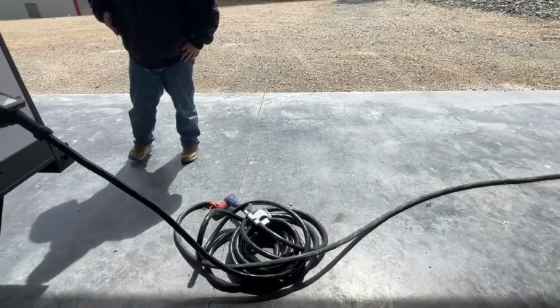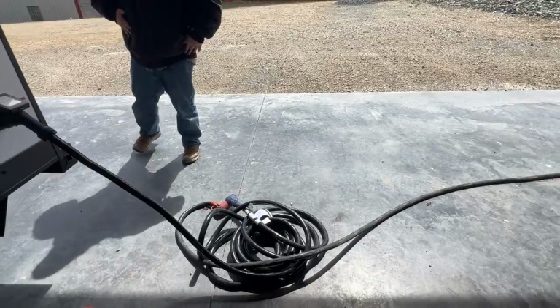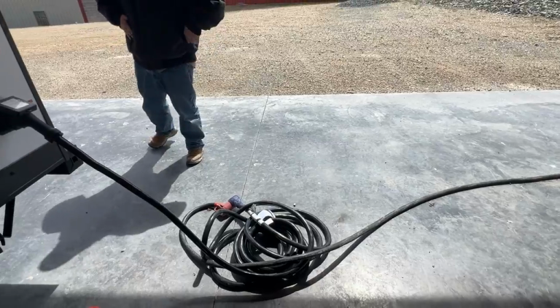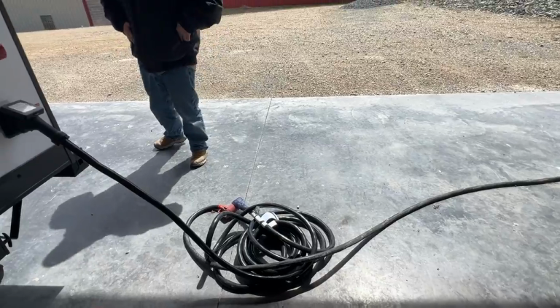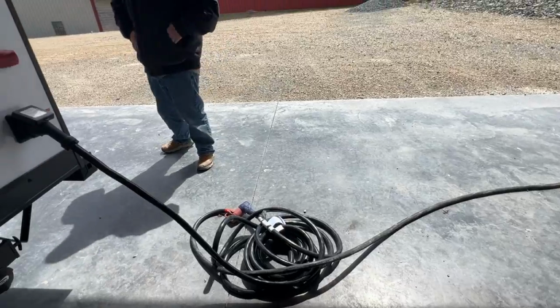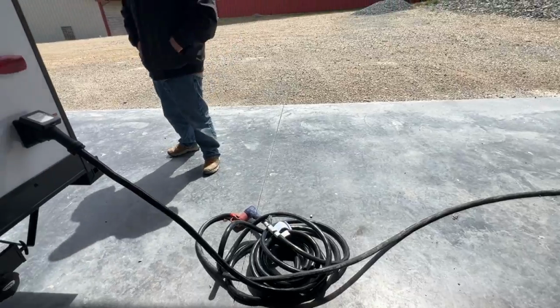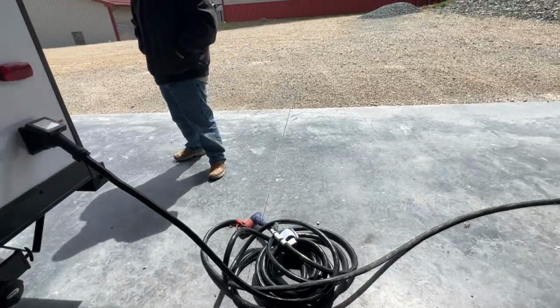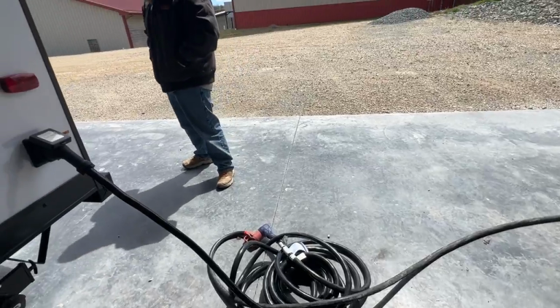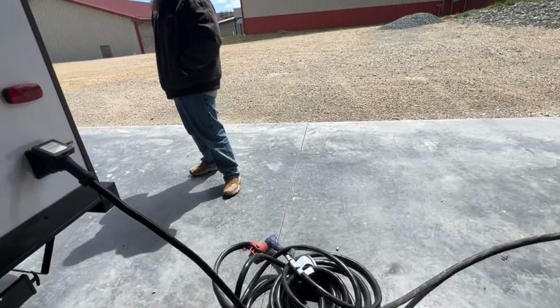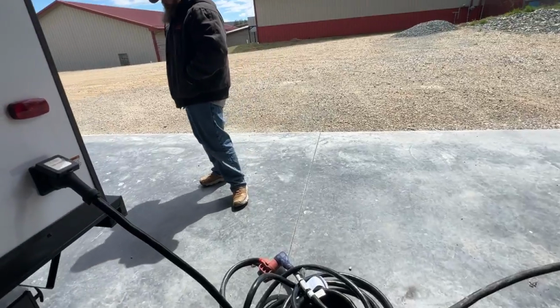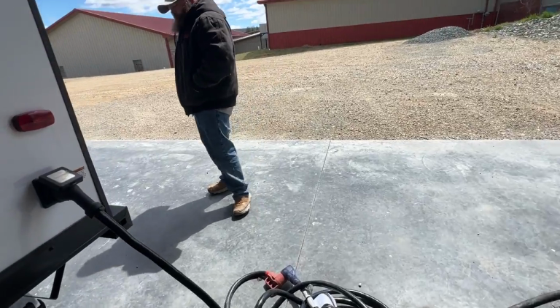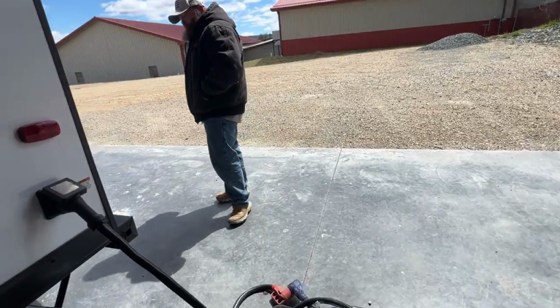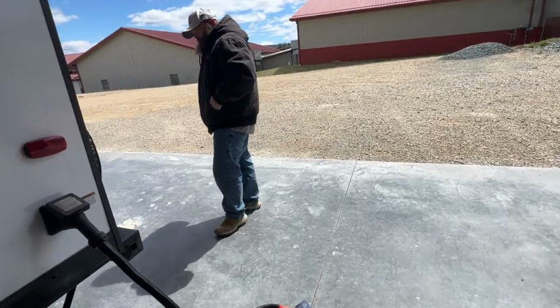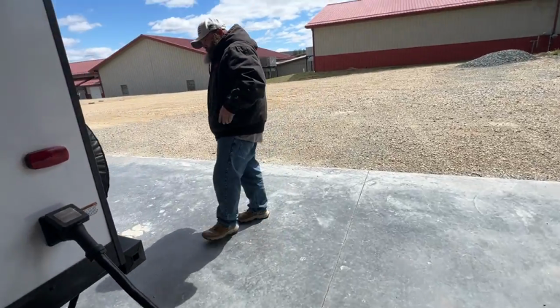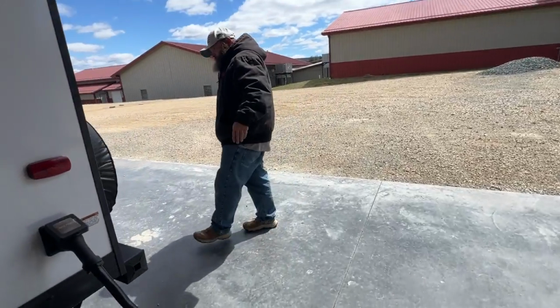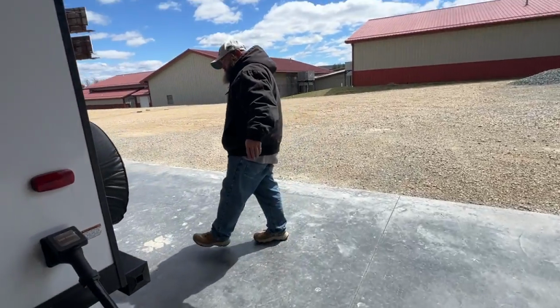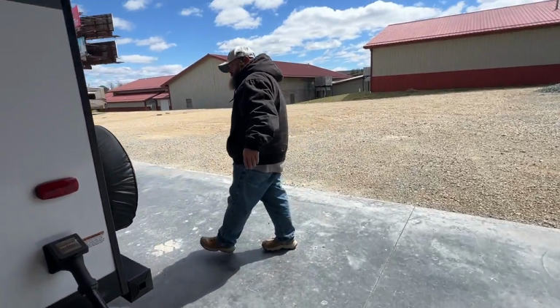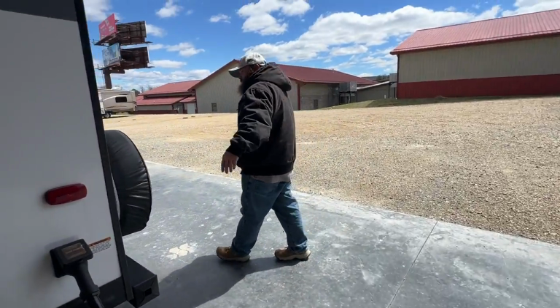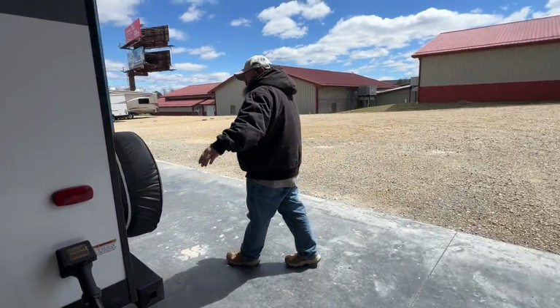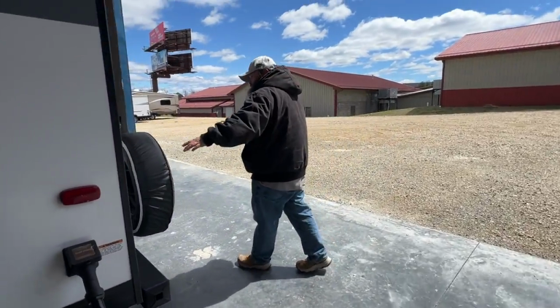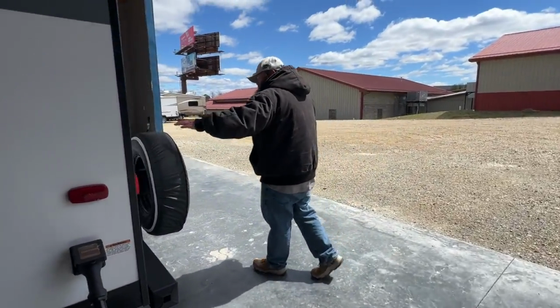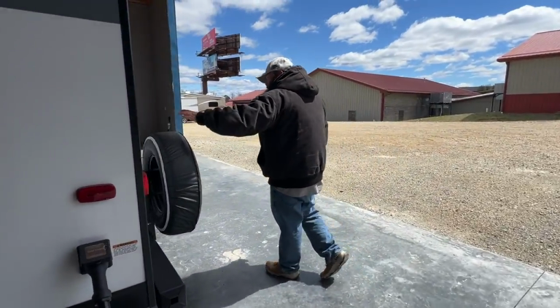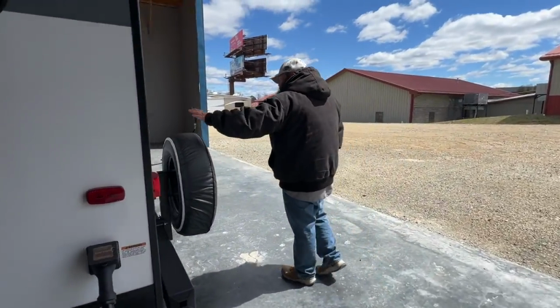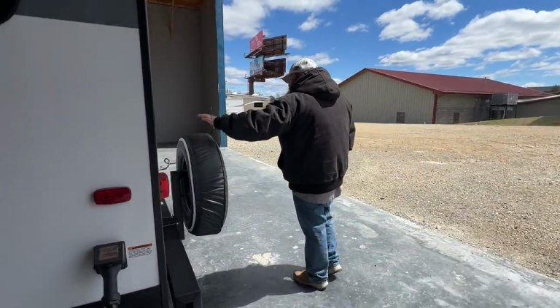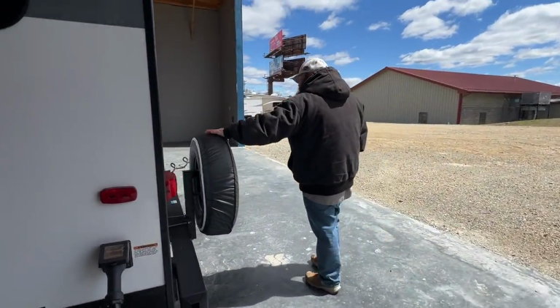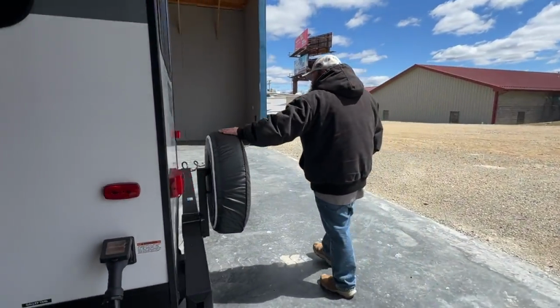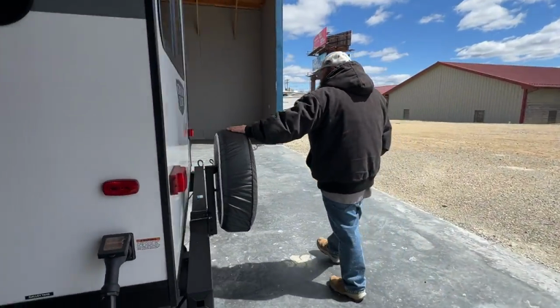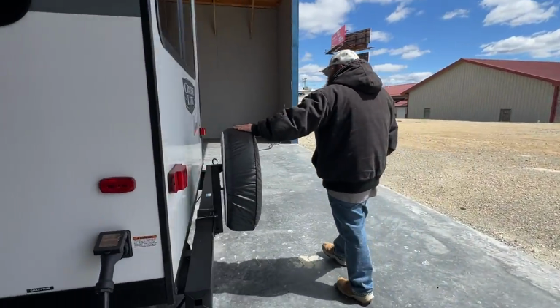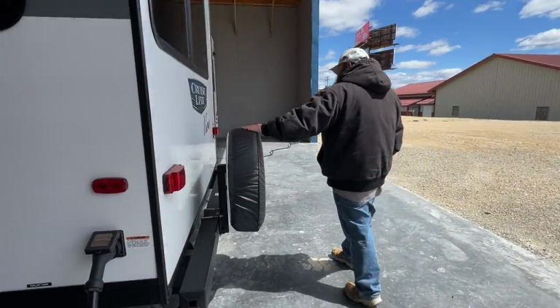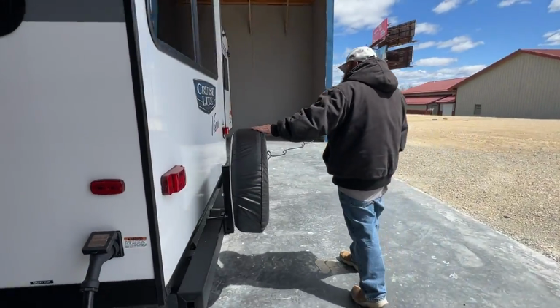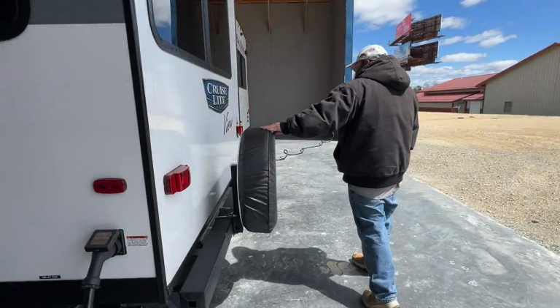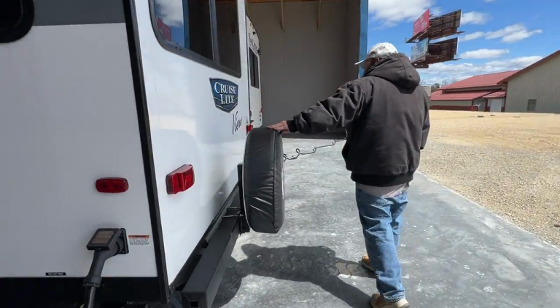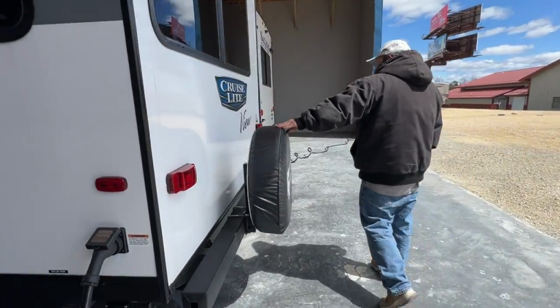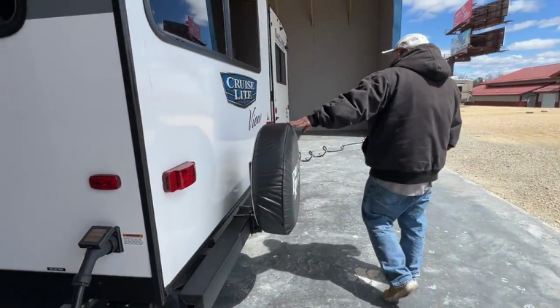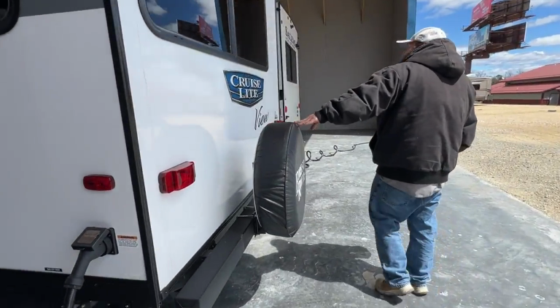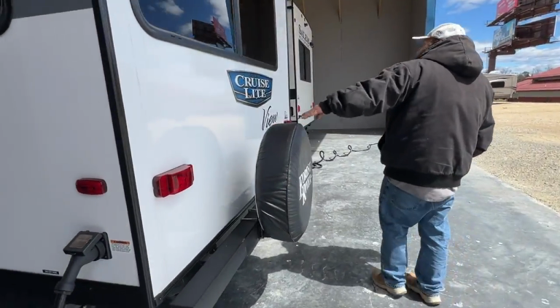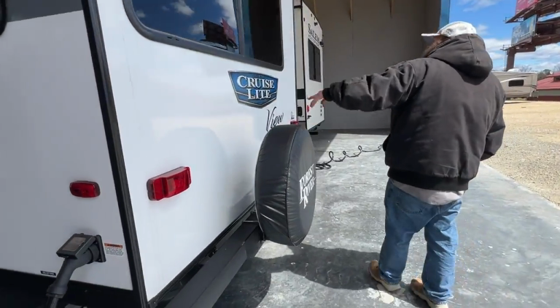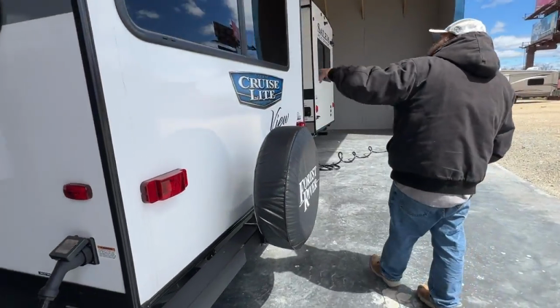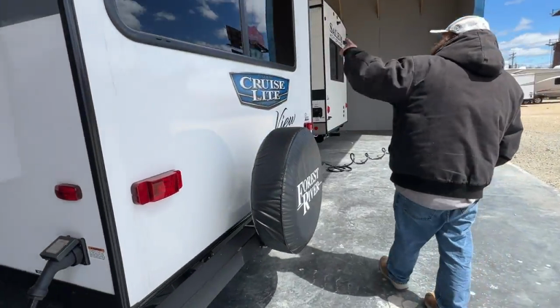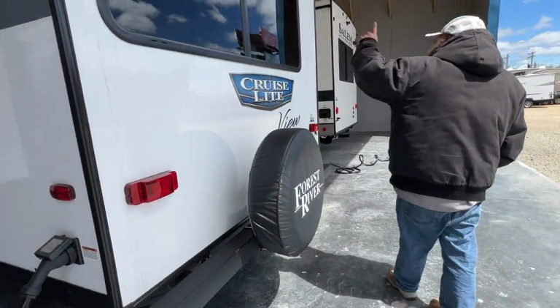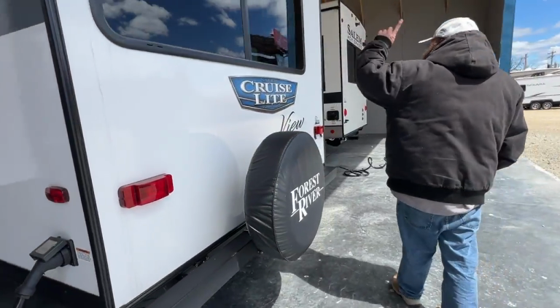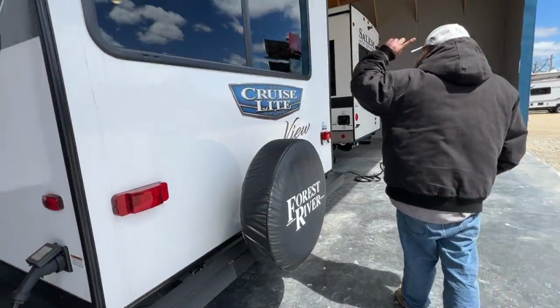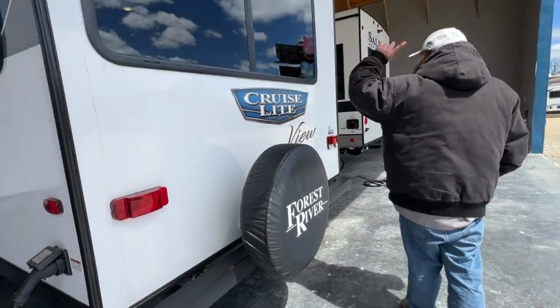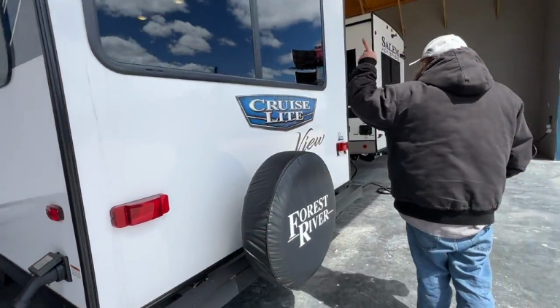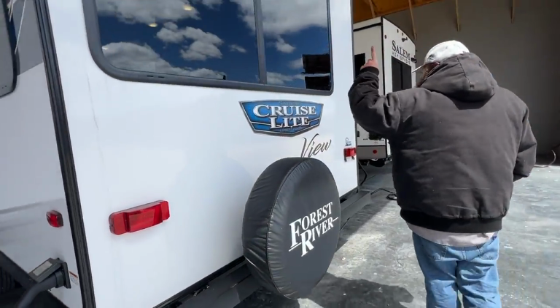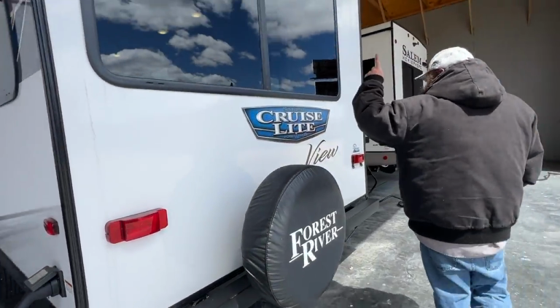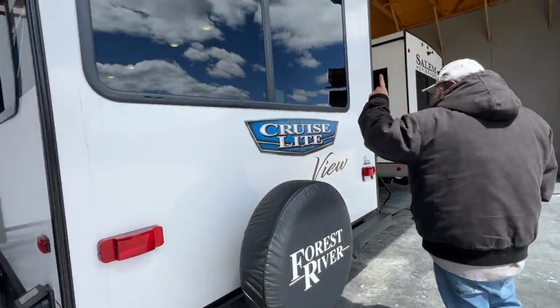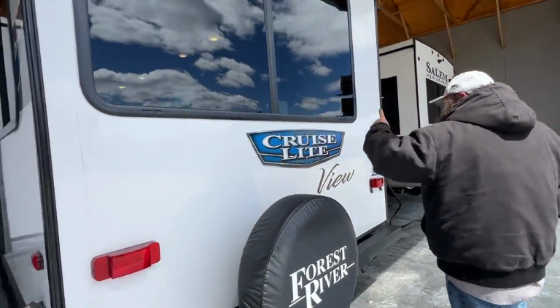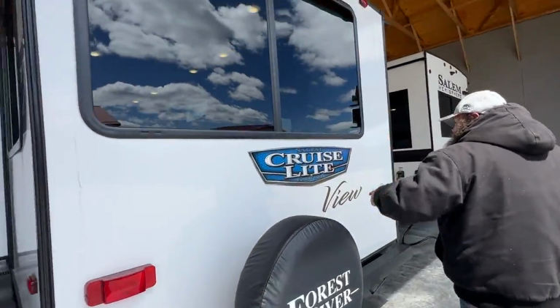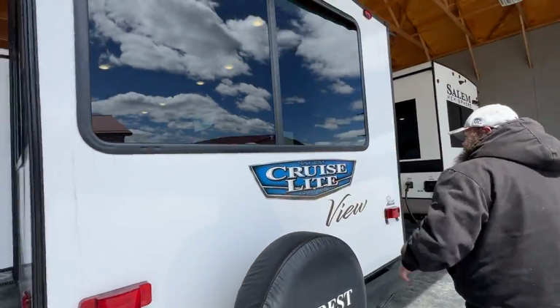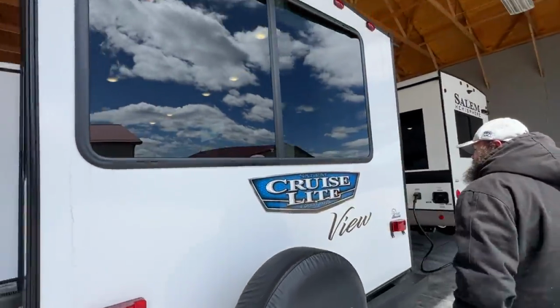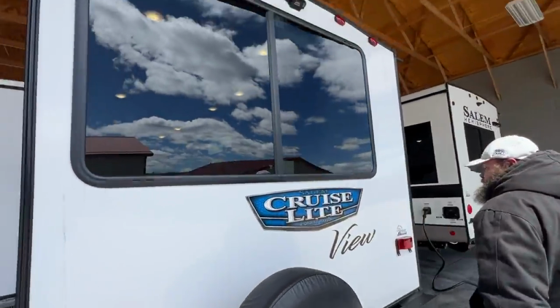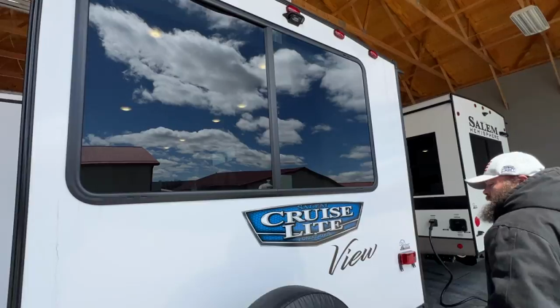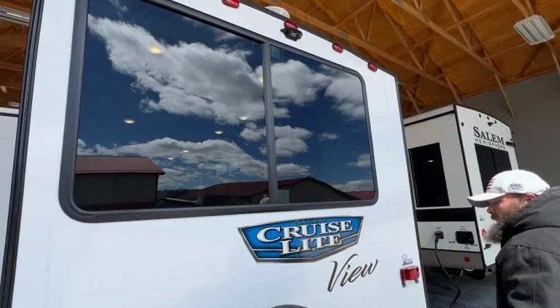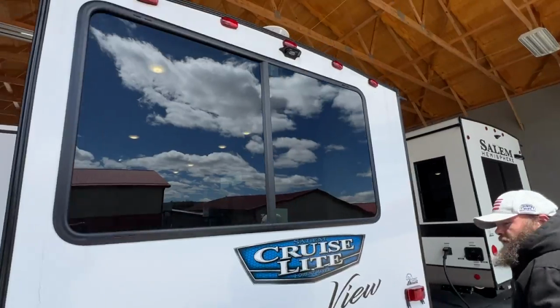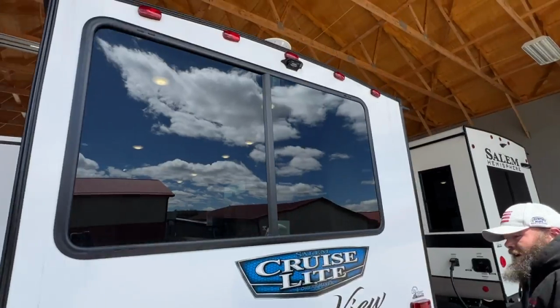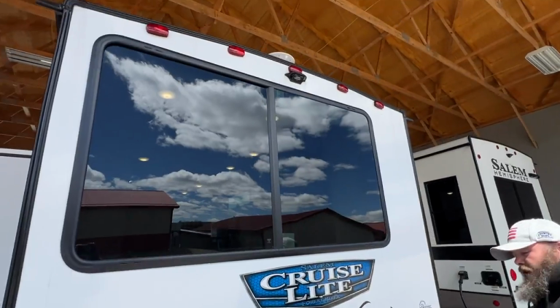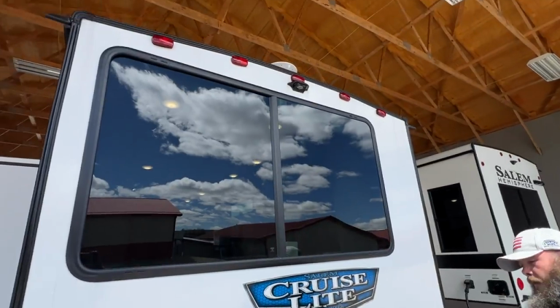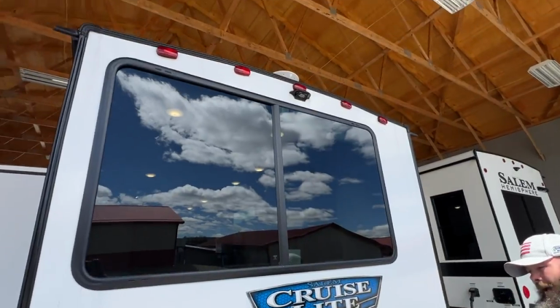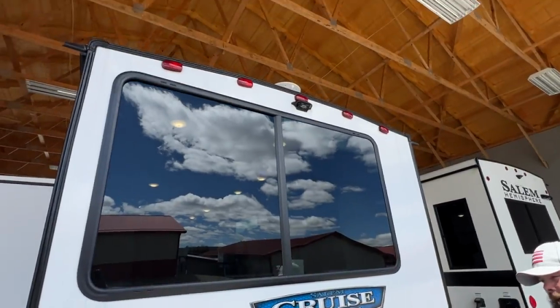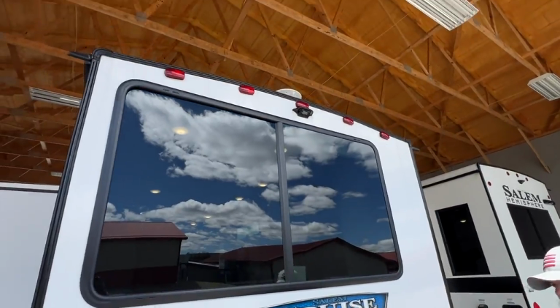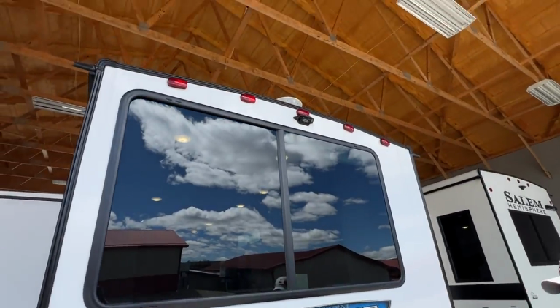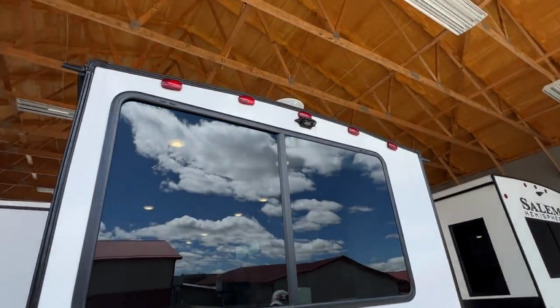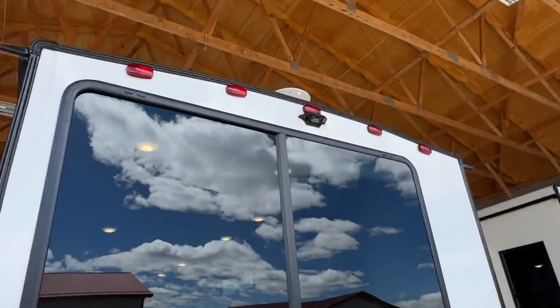Around back here we're going to have our spare tire. It is pre-wired for an observational backup camera.